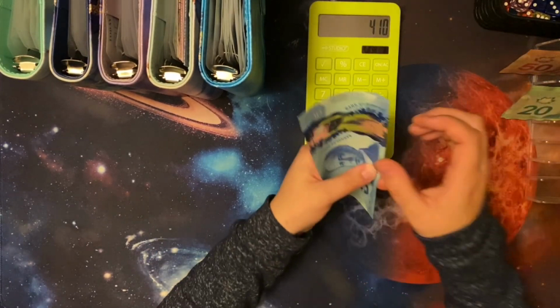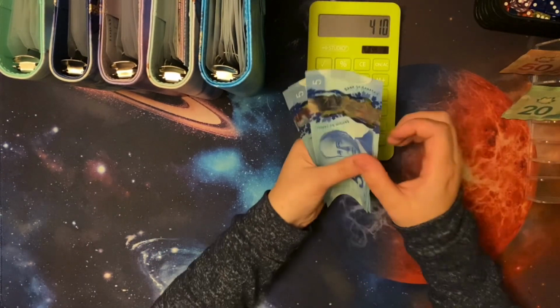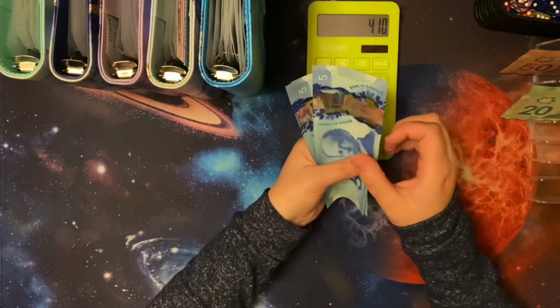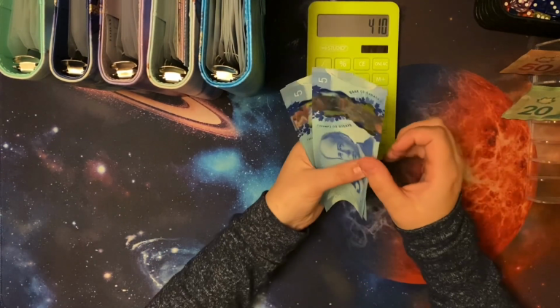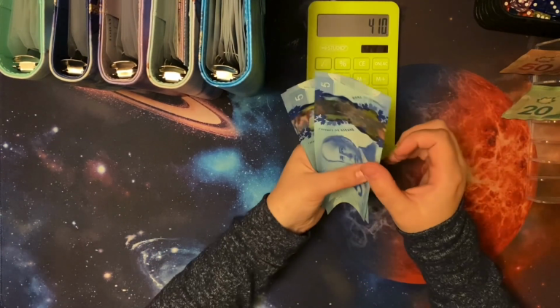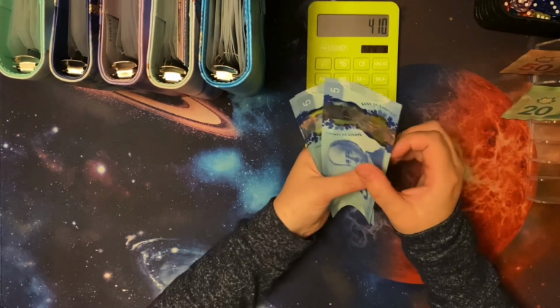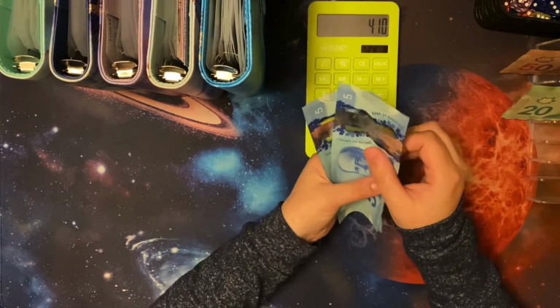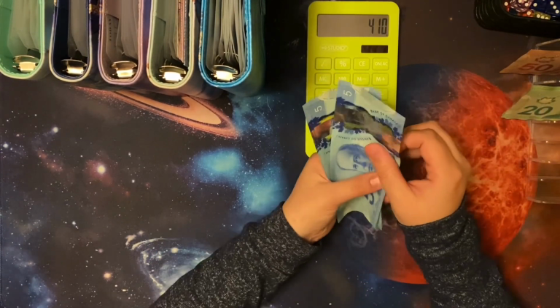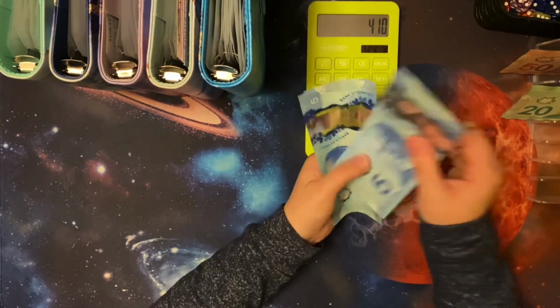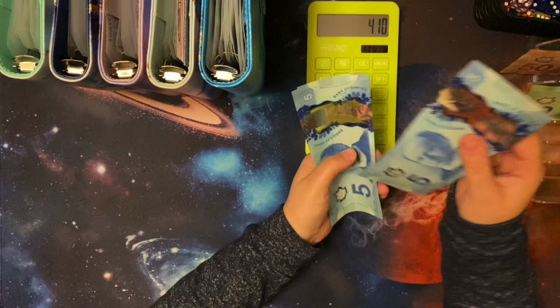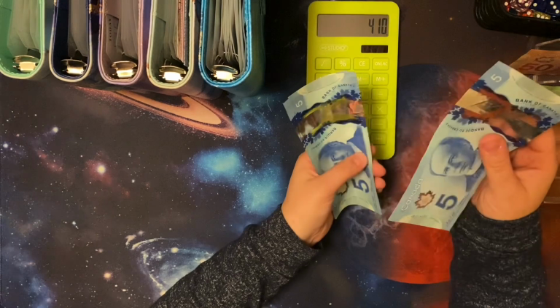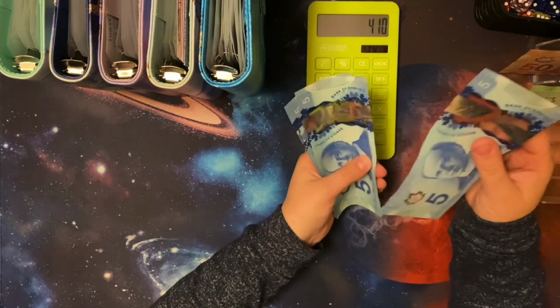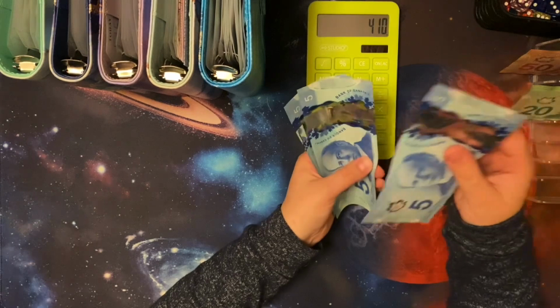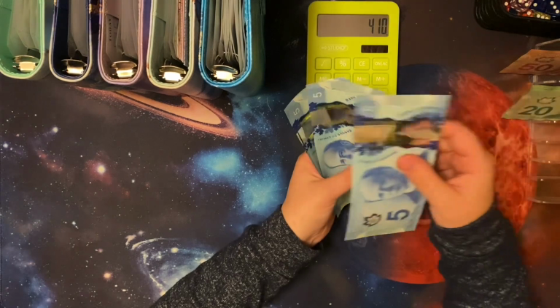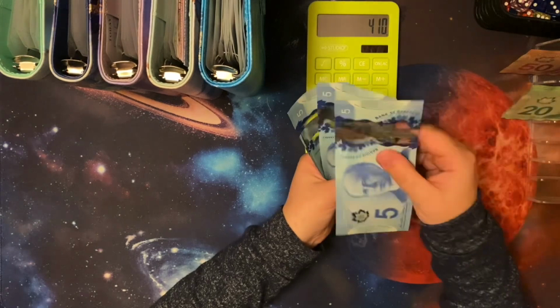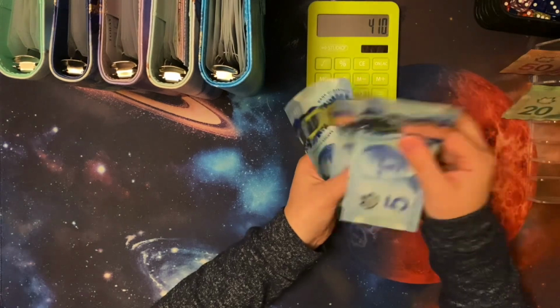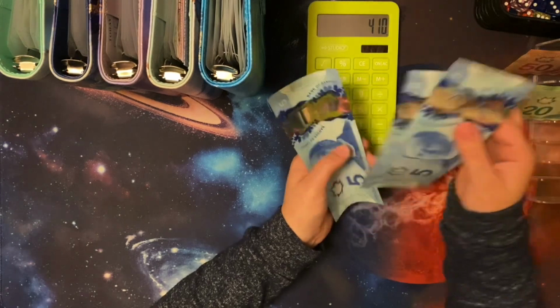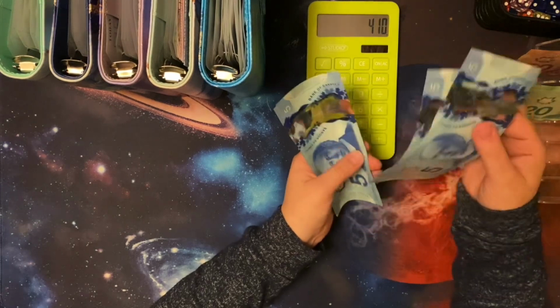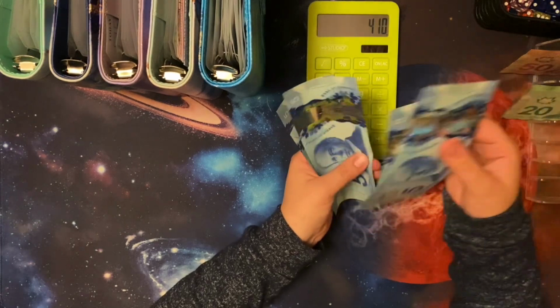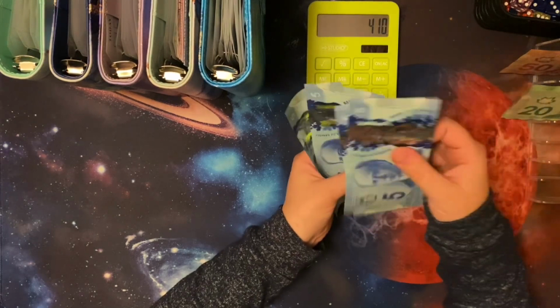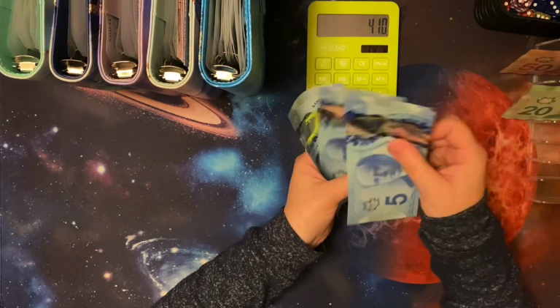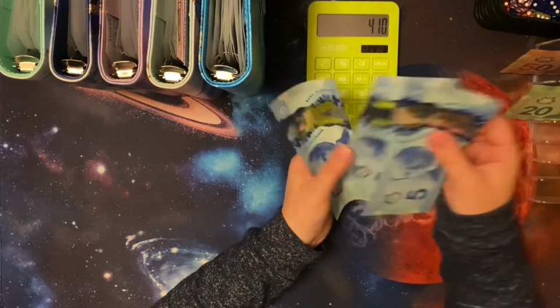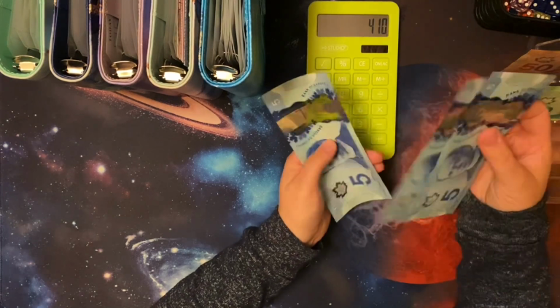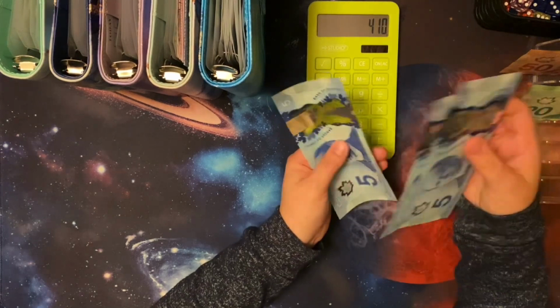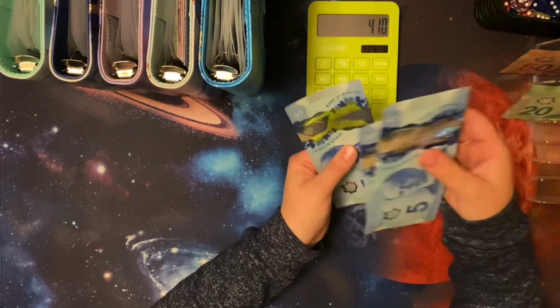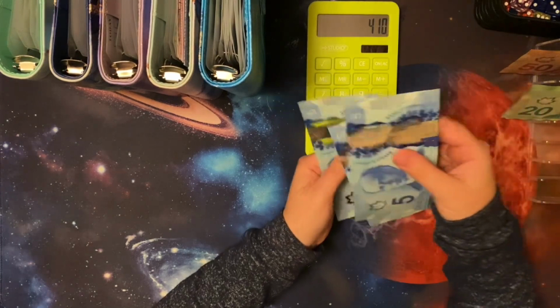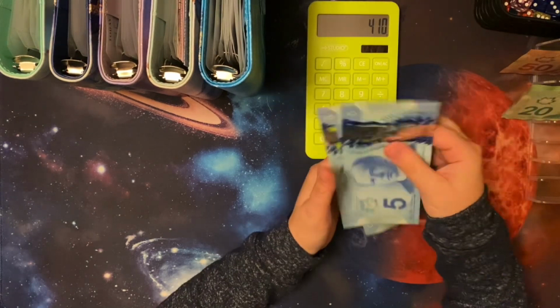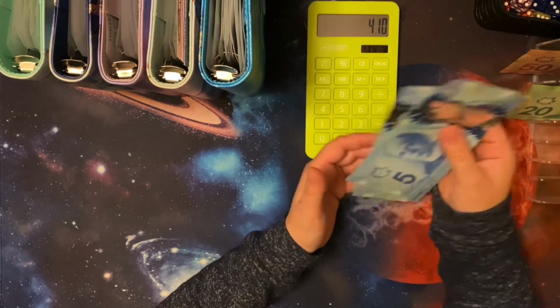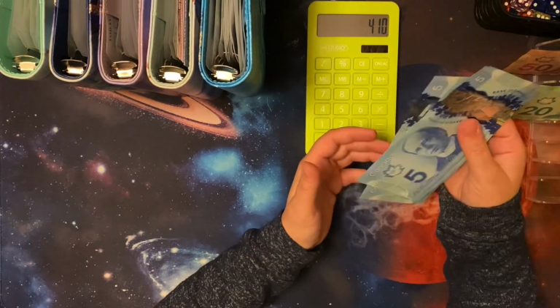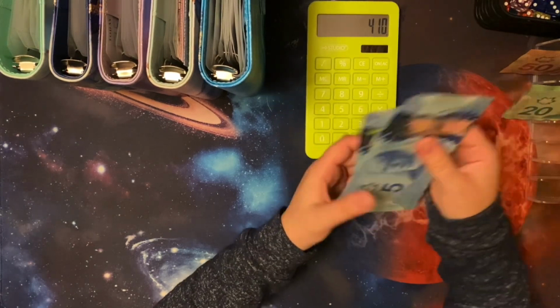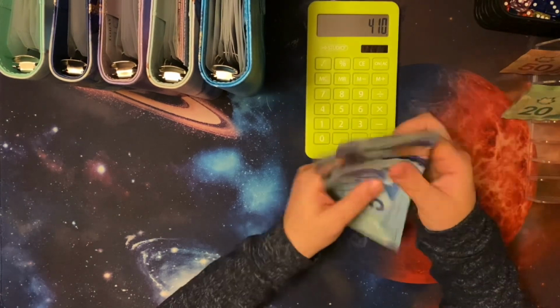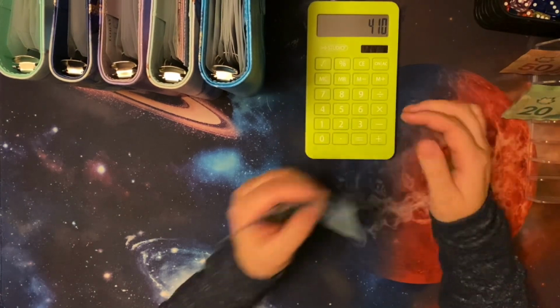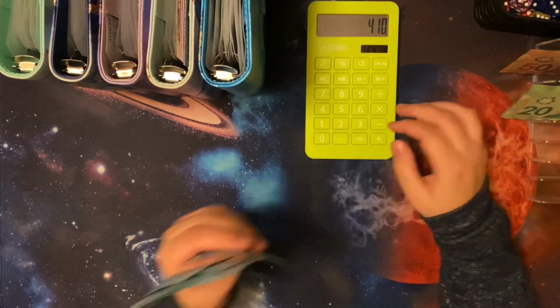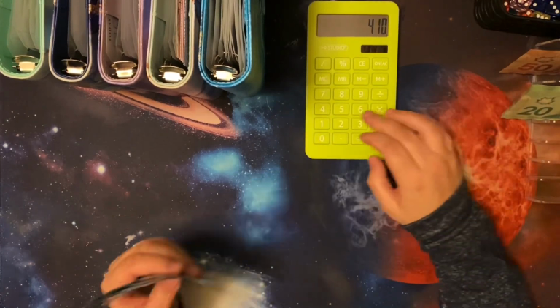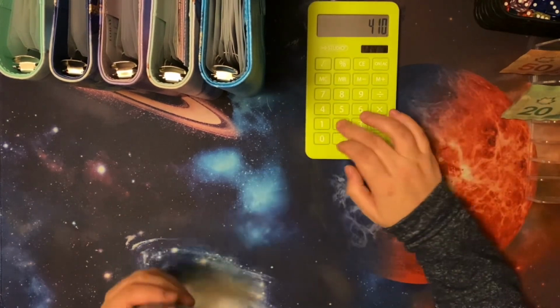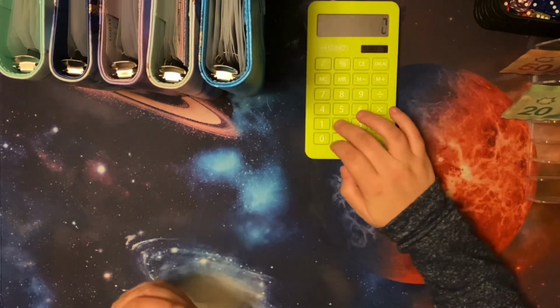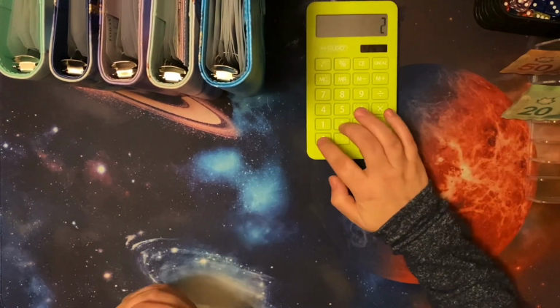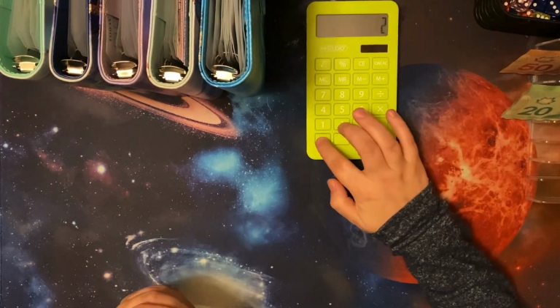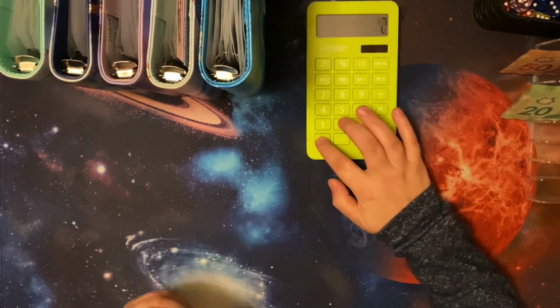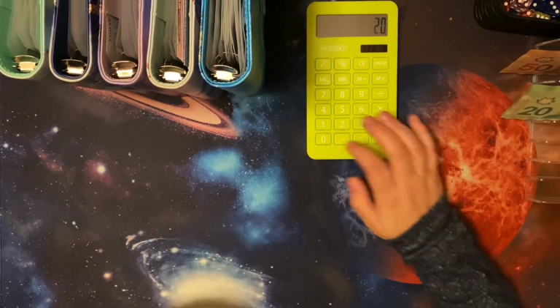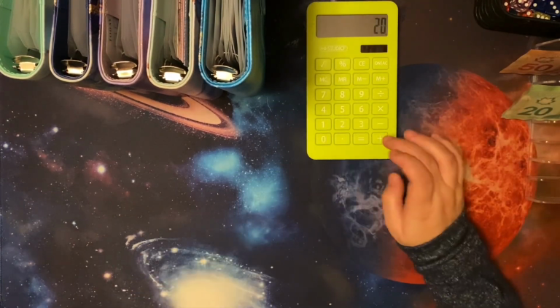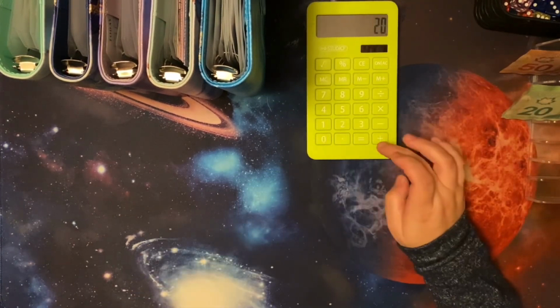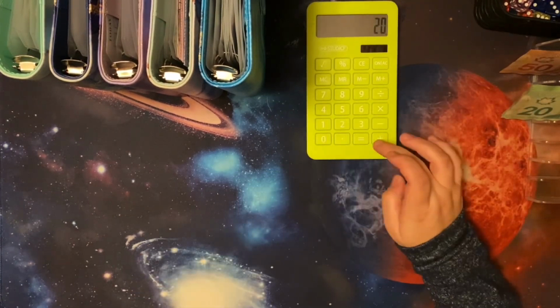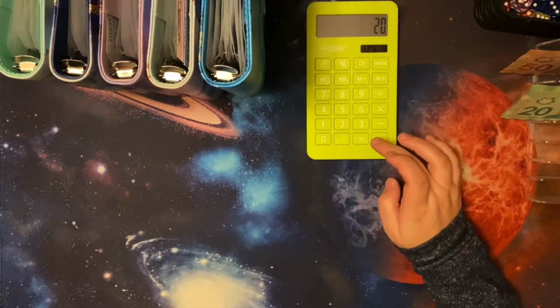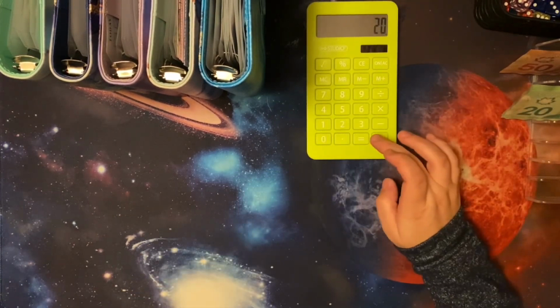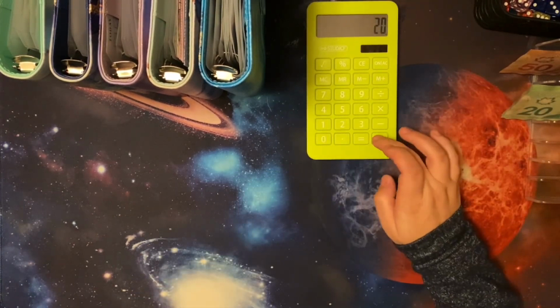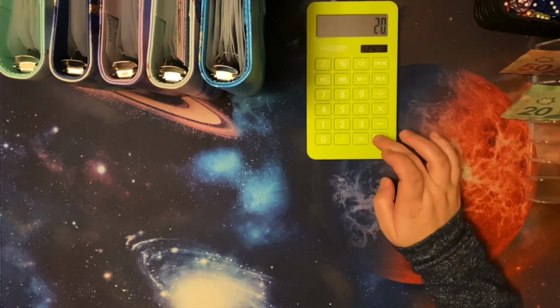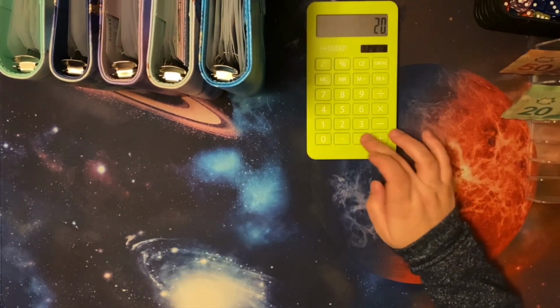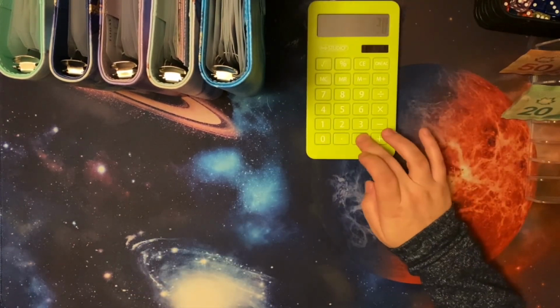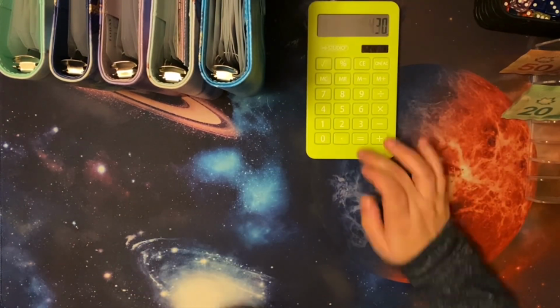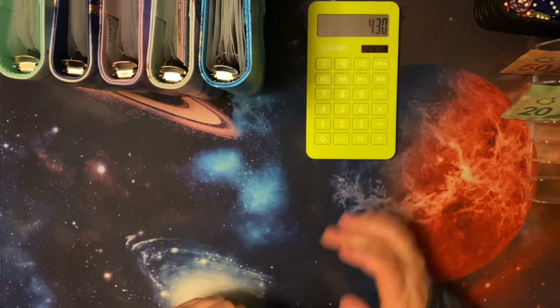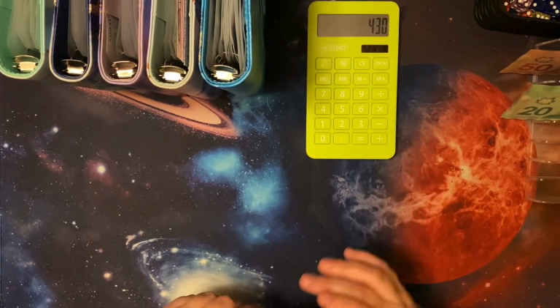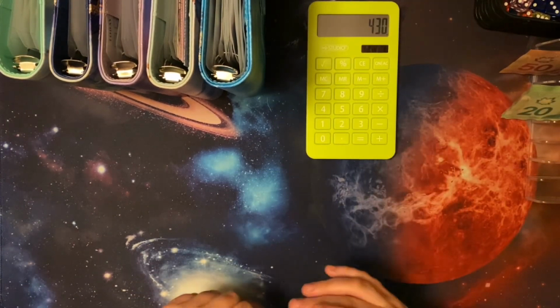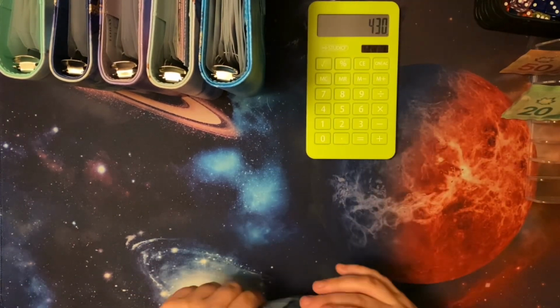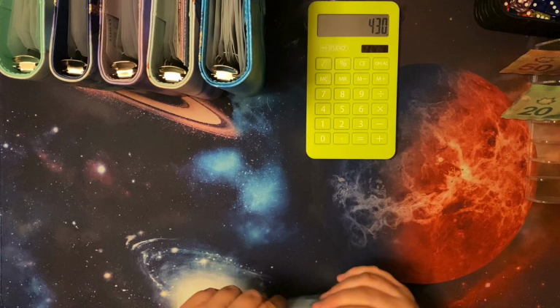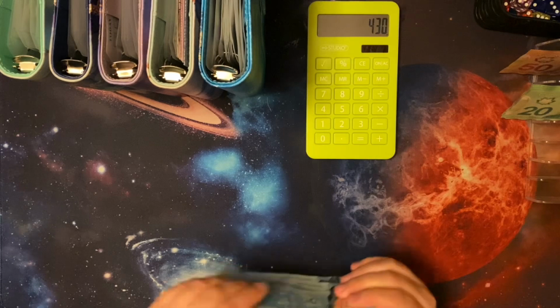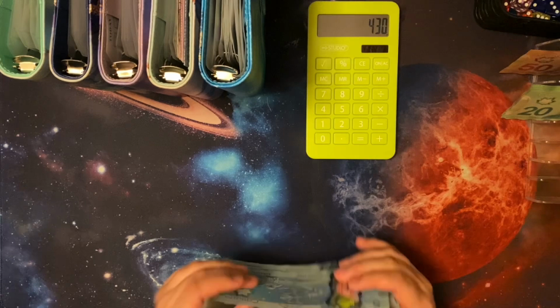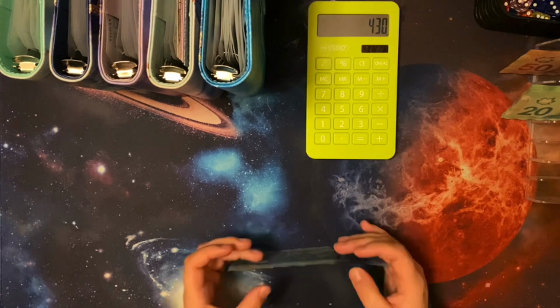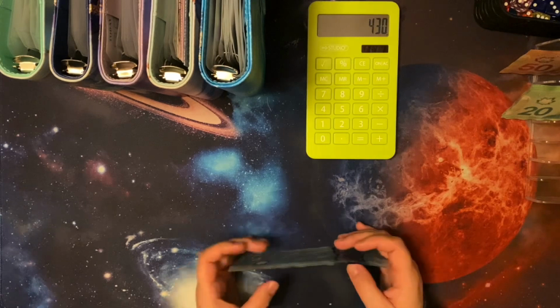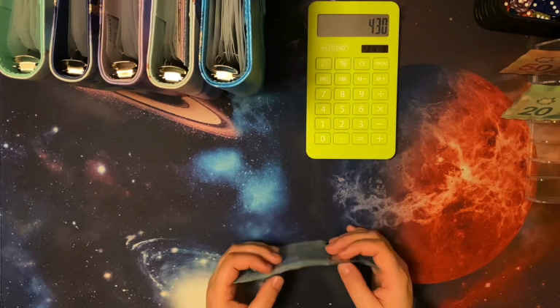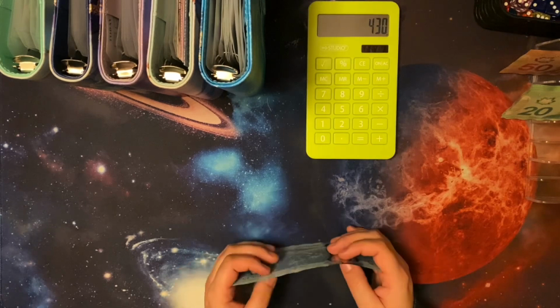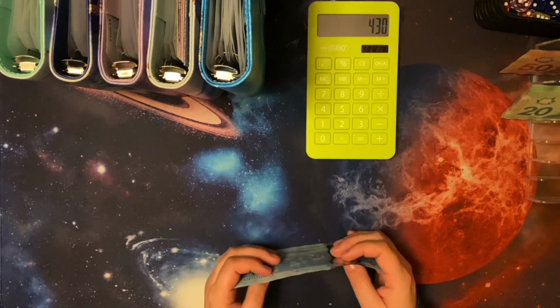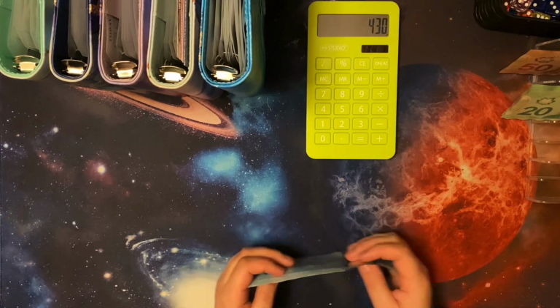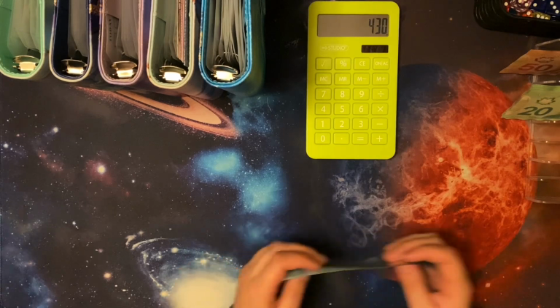And how much we got? 5, 10, 15, 20. Alright, so we have 430.